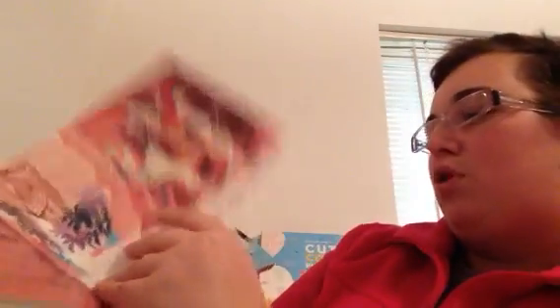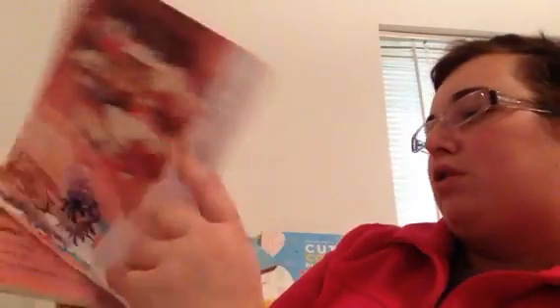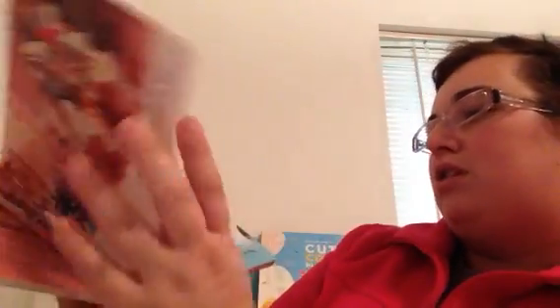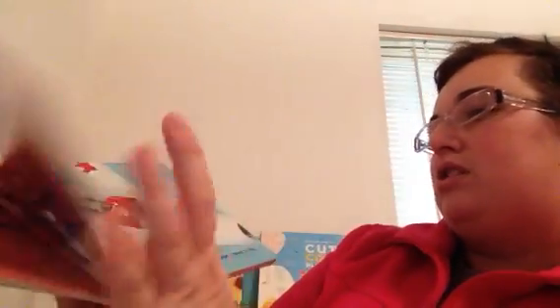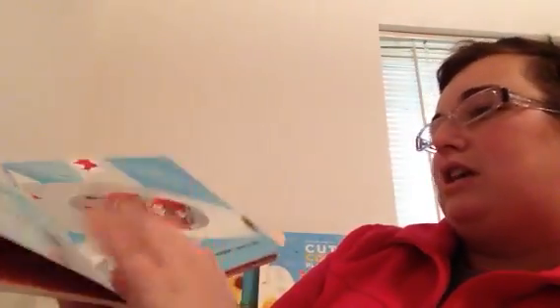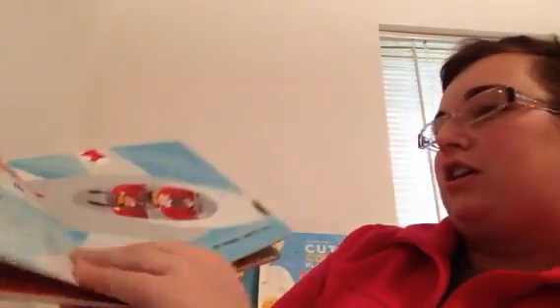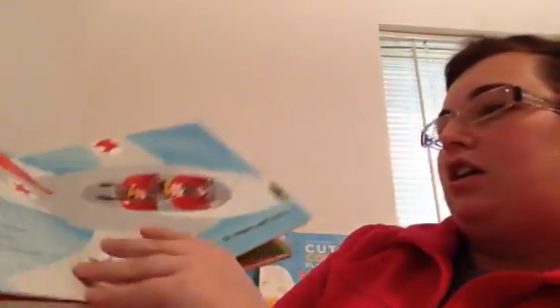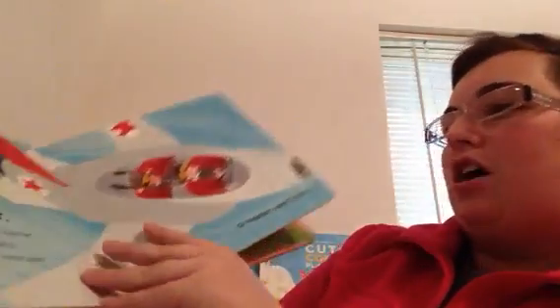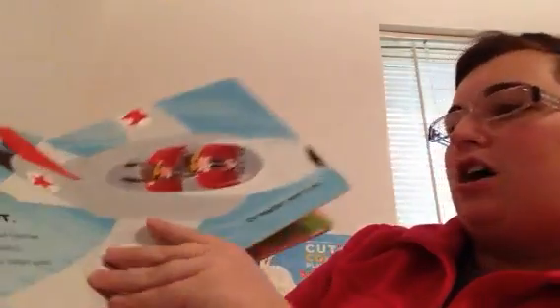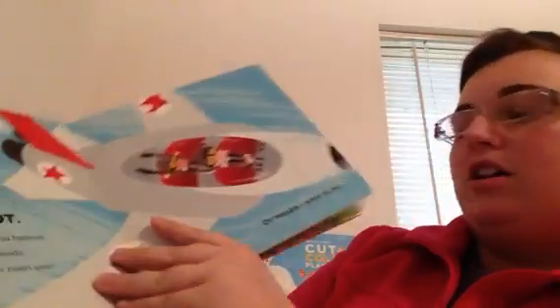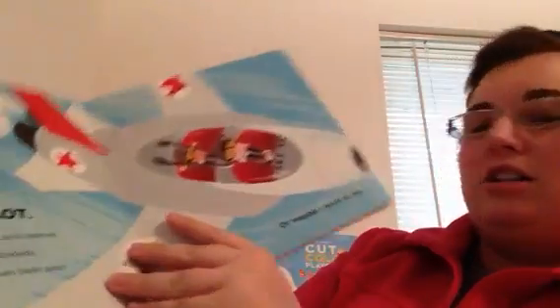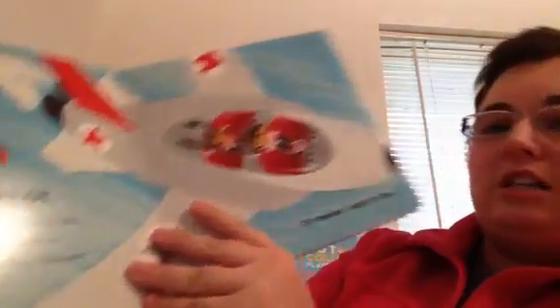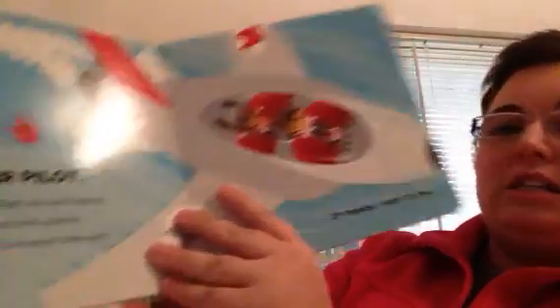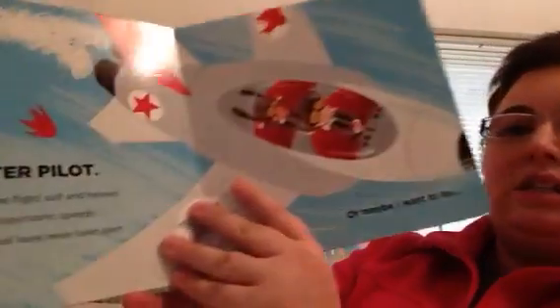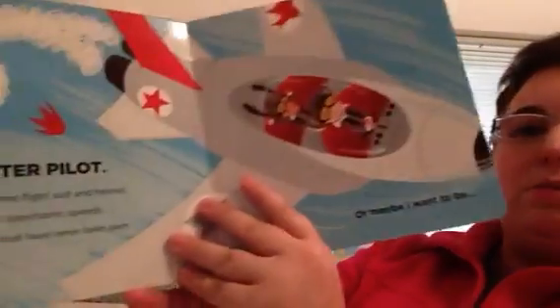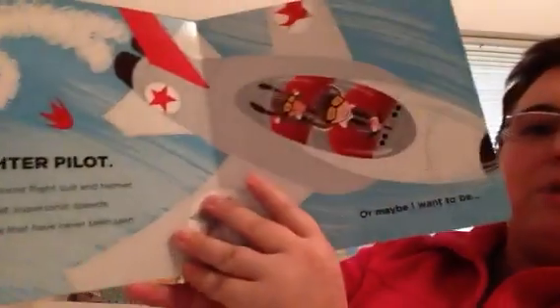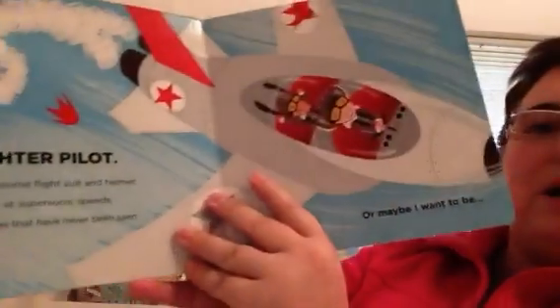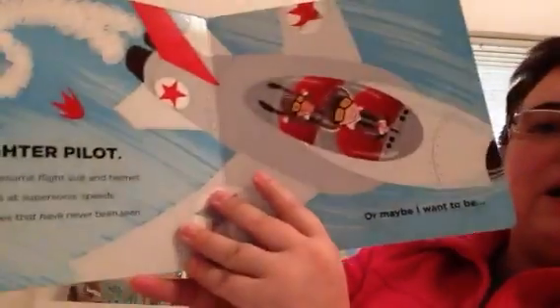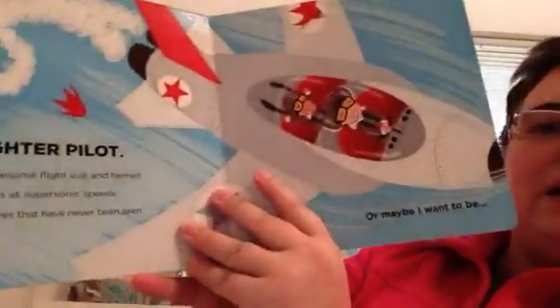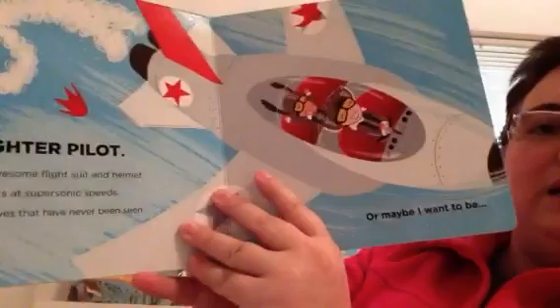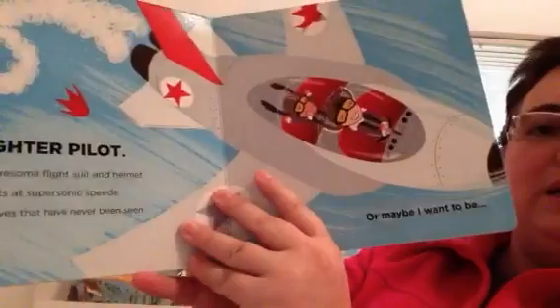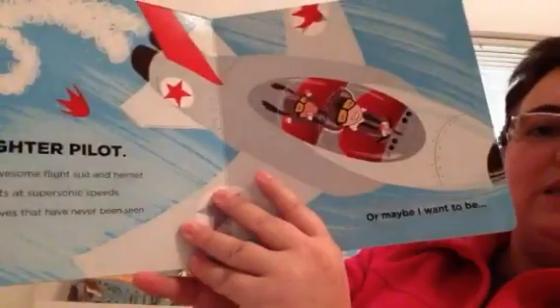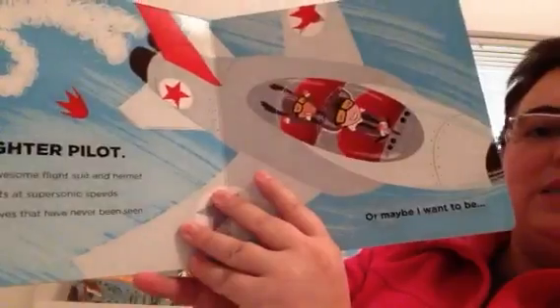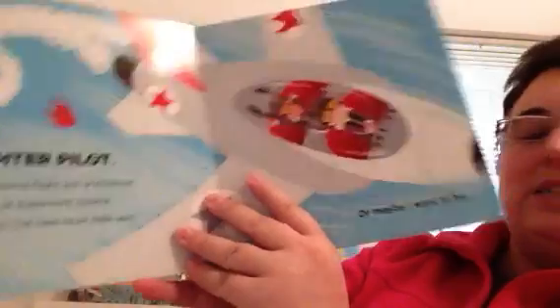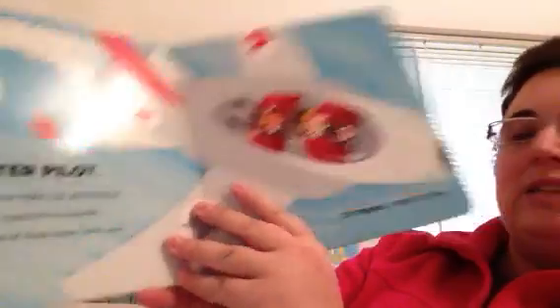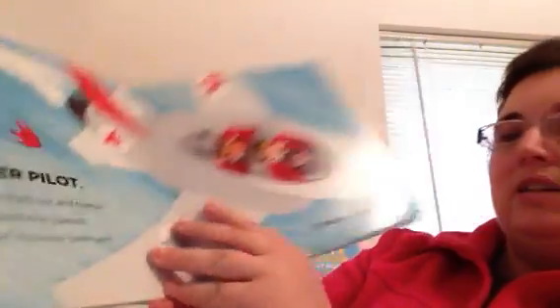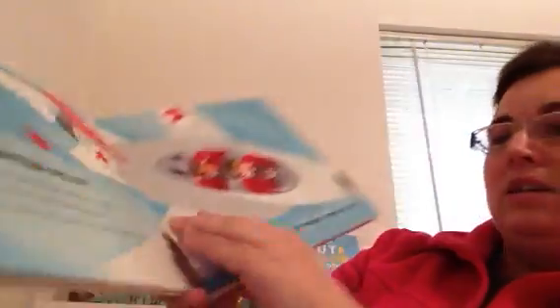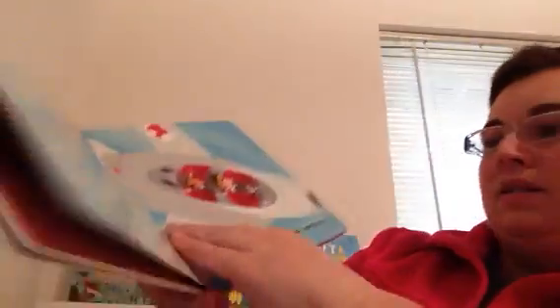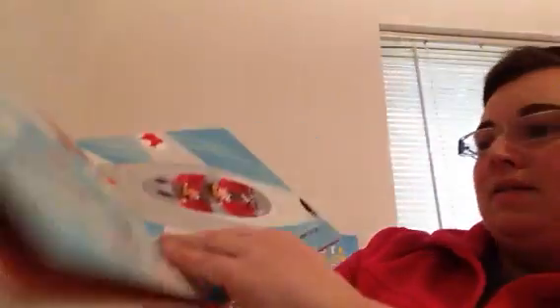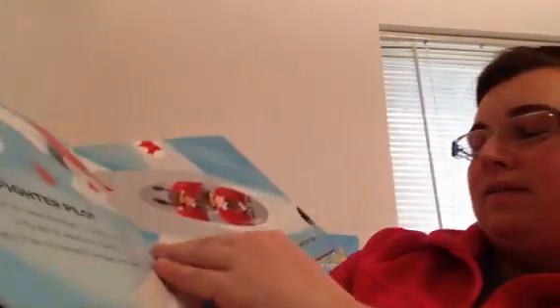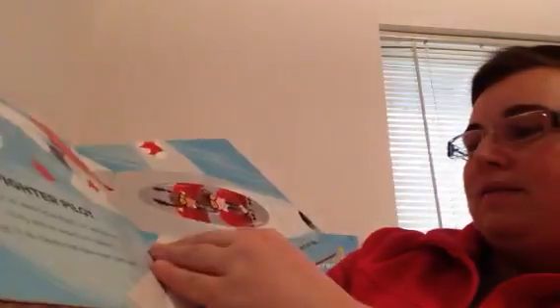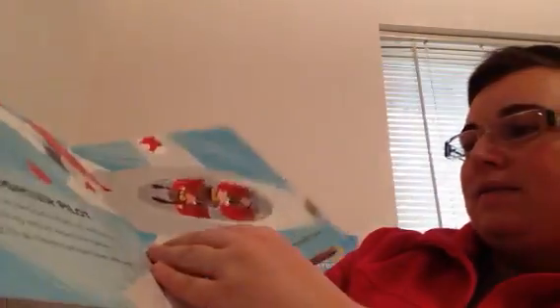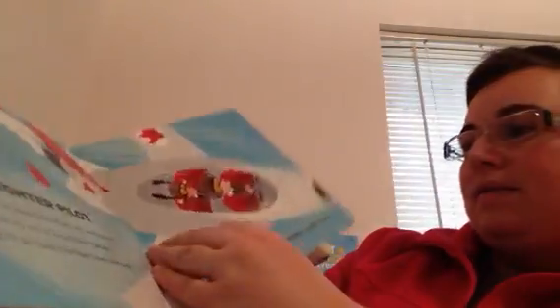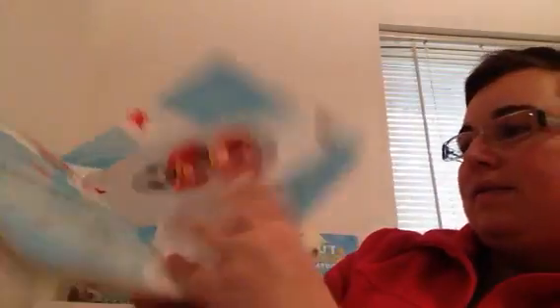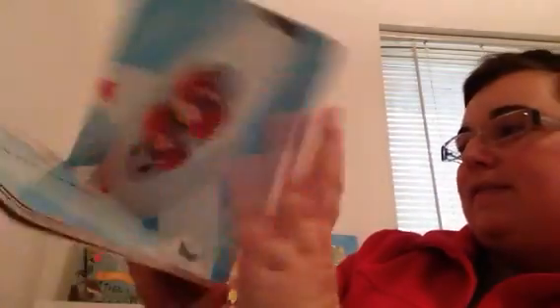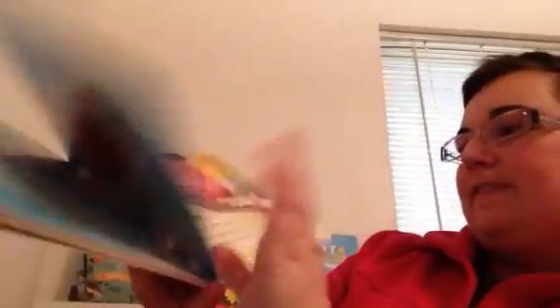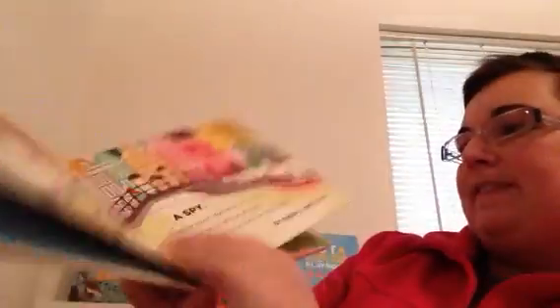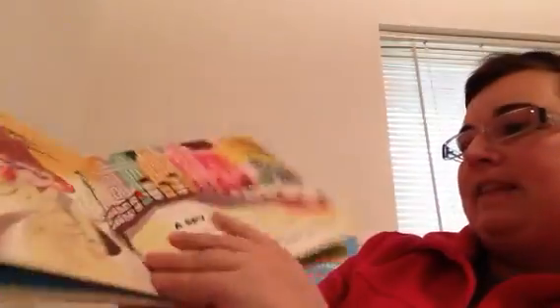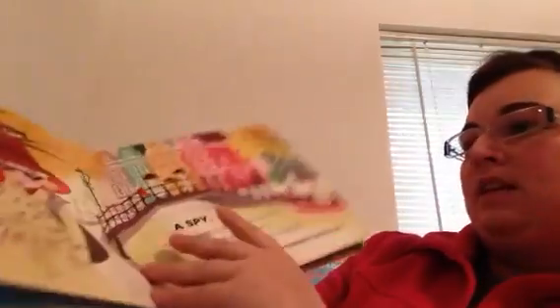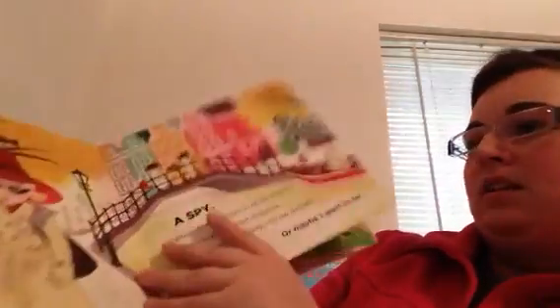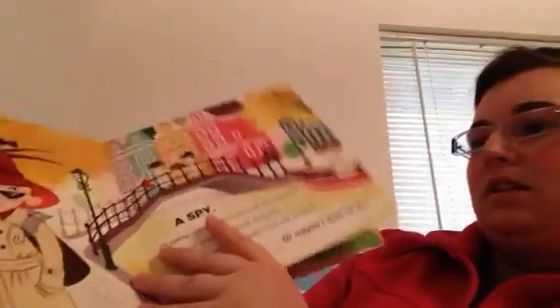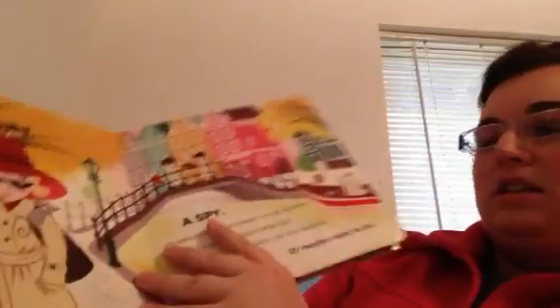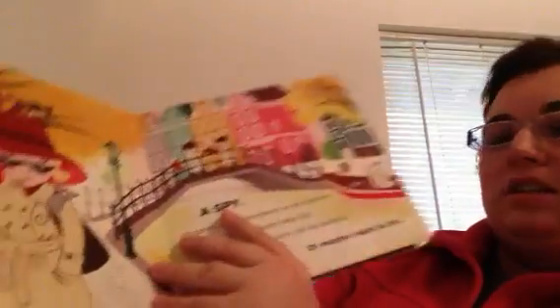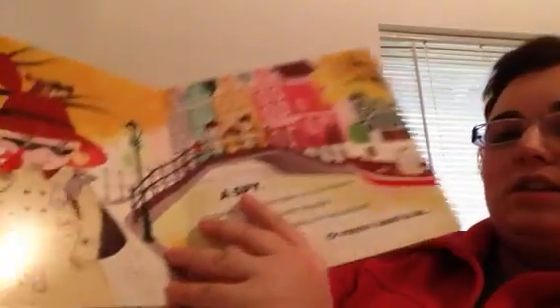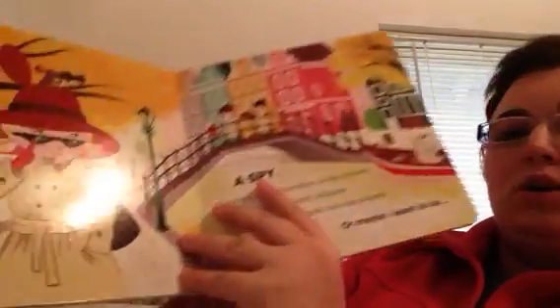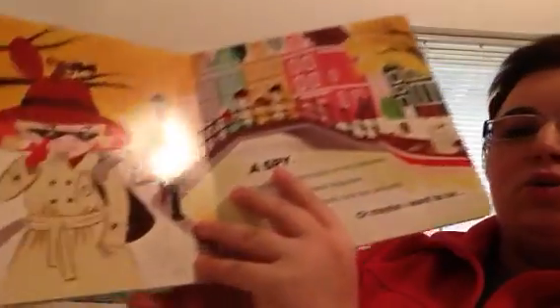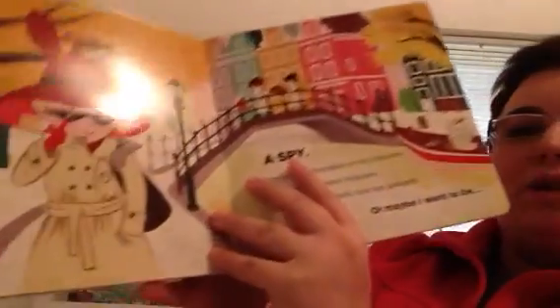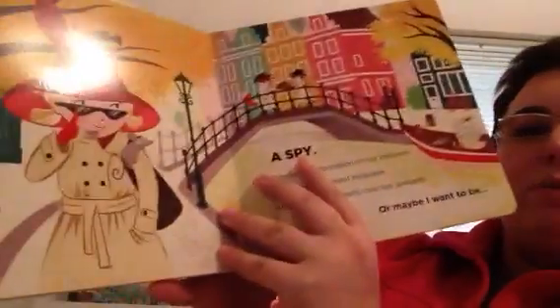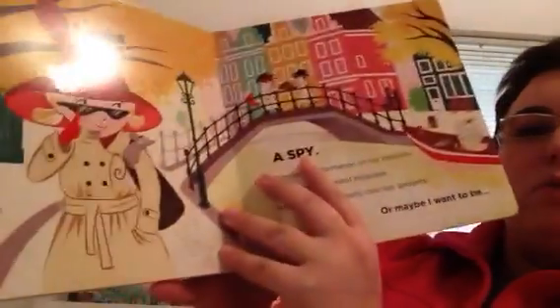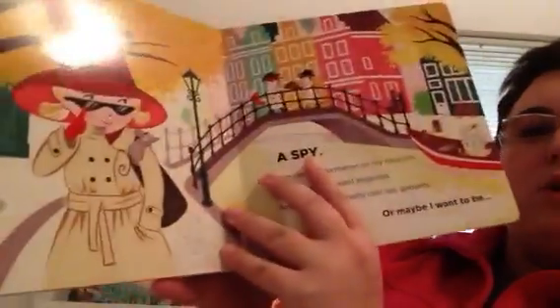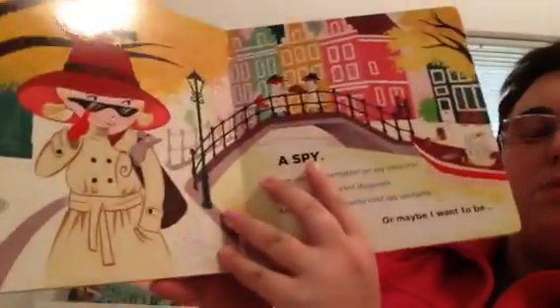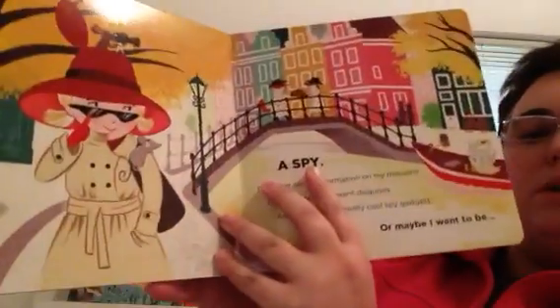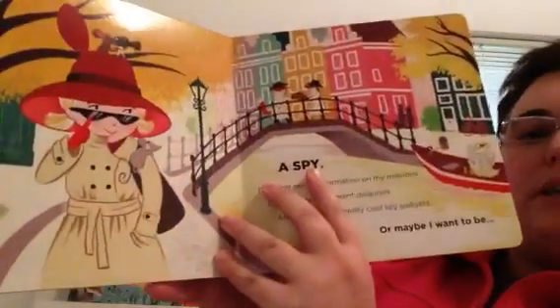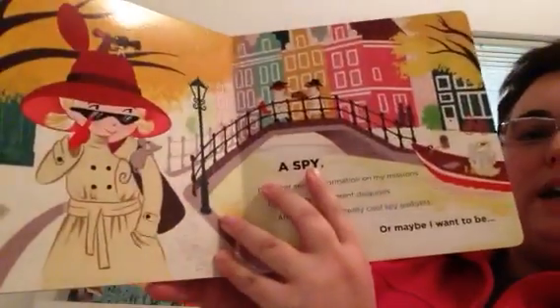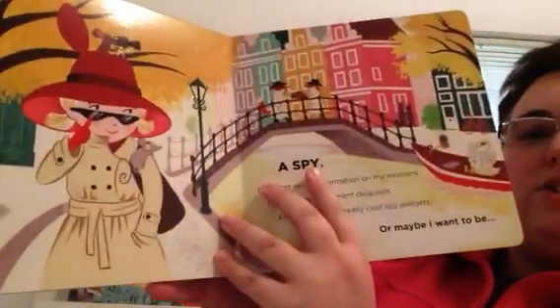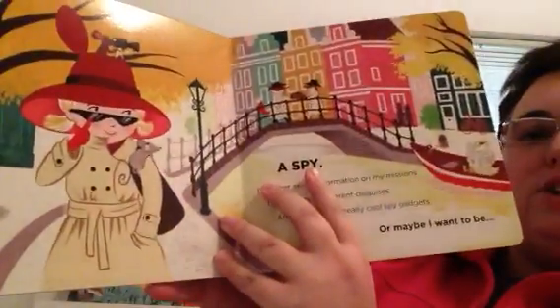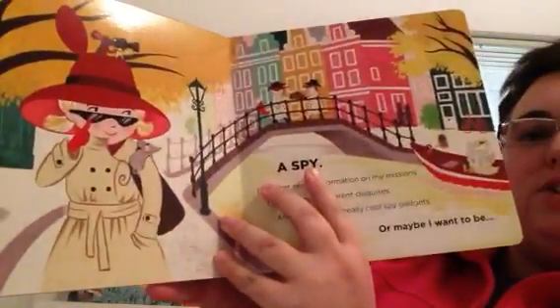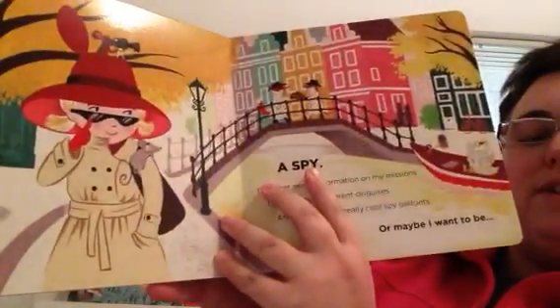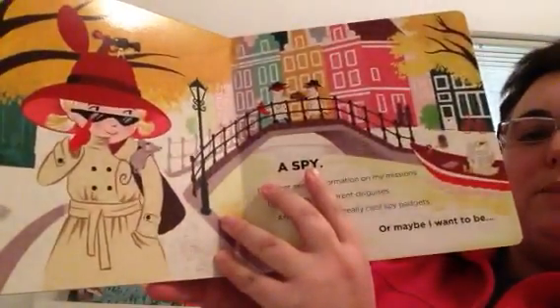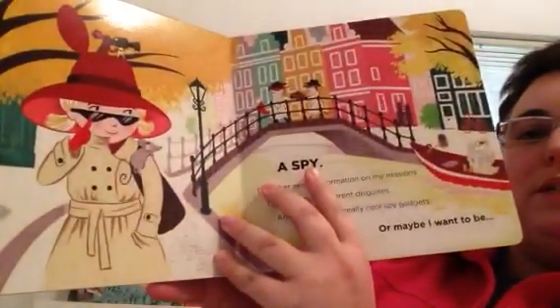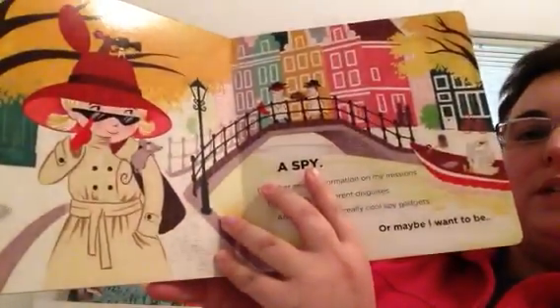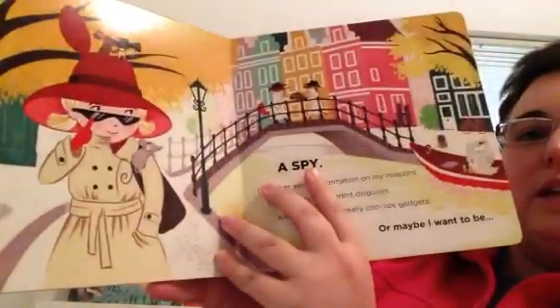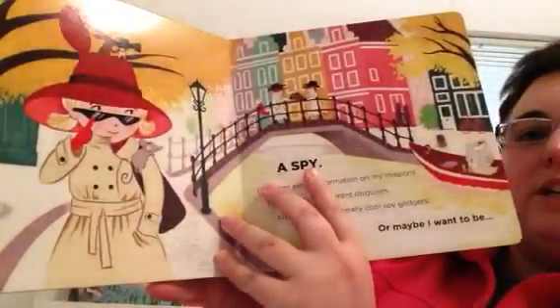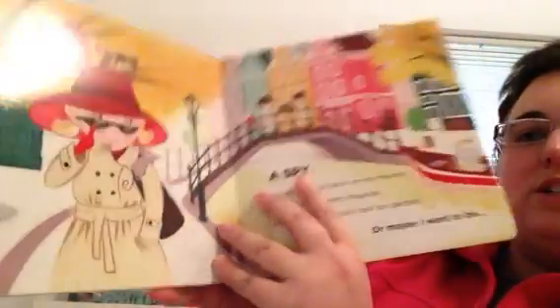Explorers and archaeologists and pilots — this is a great board book to add to your family's collection.